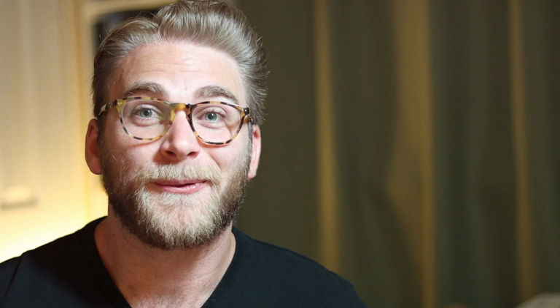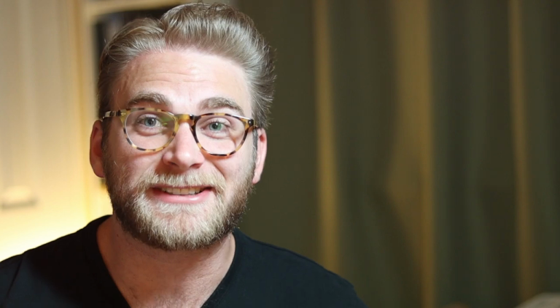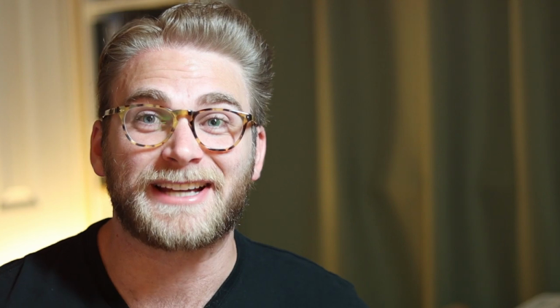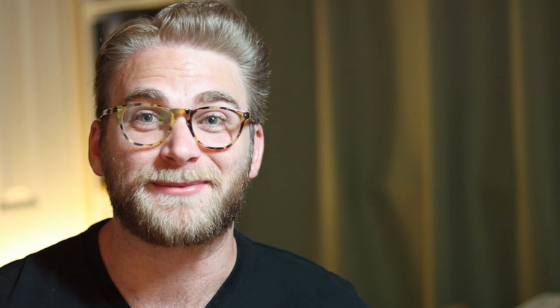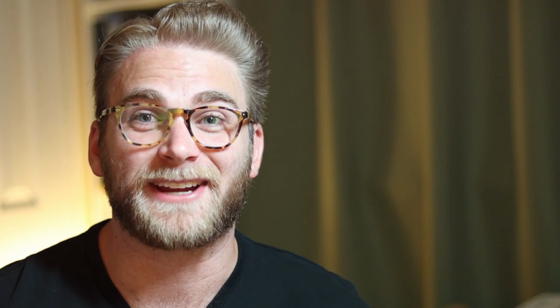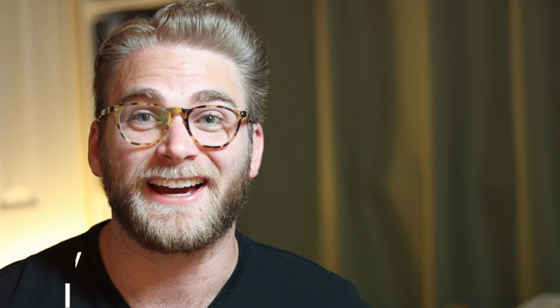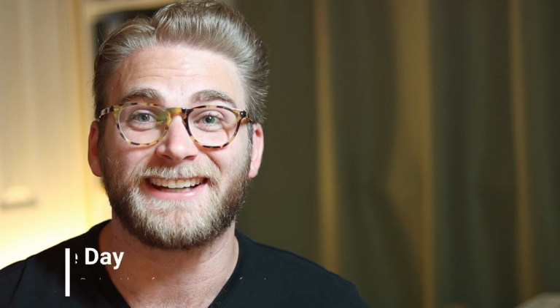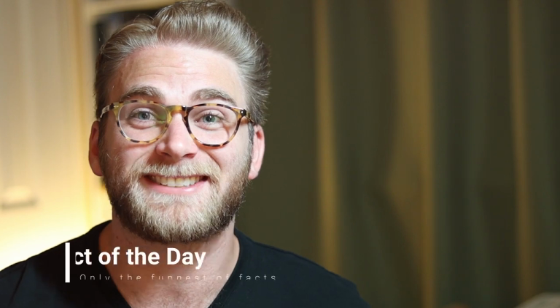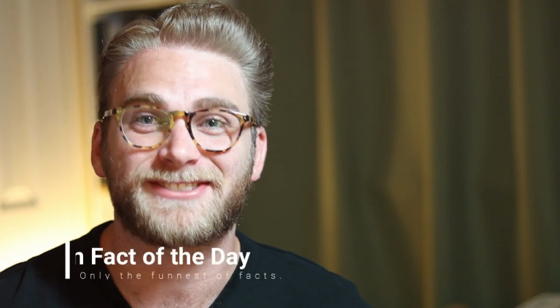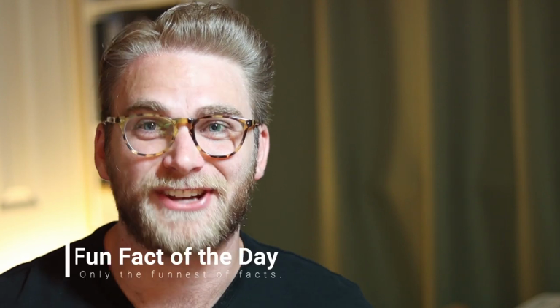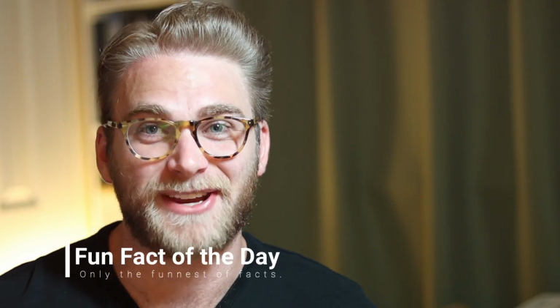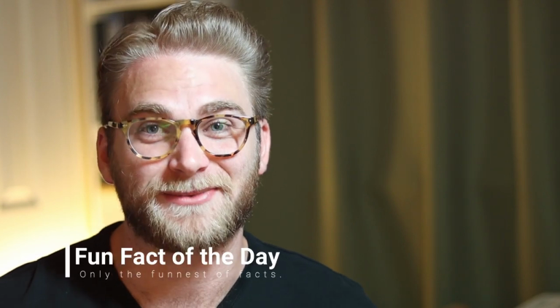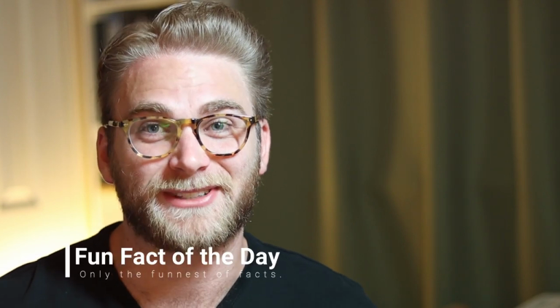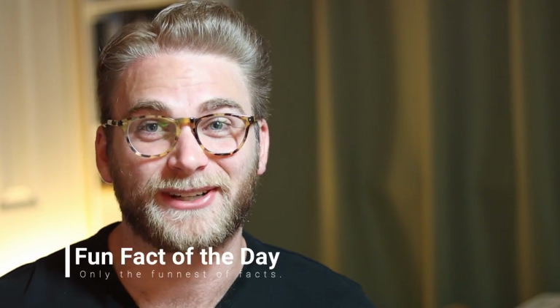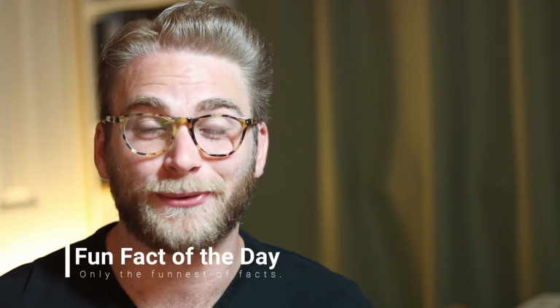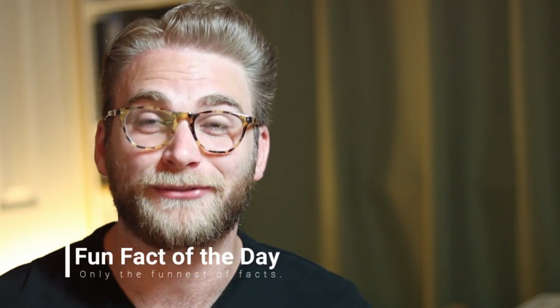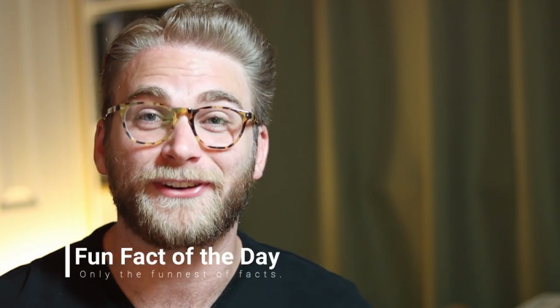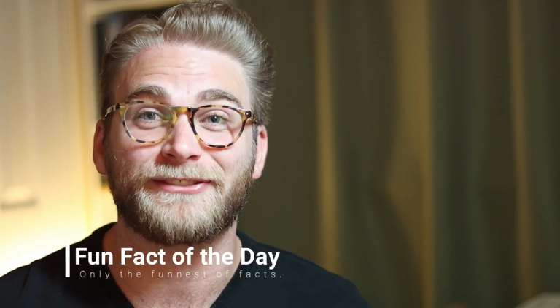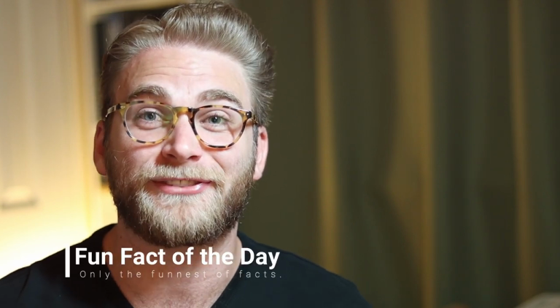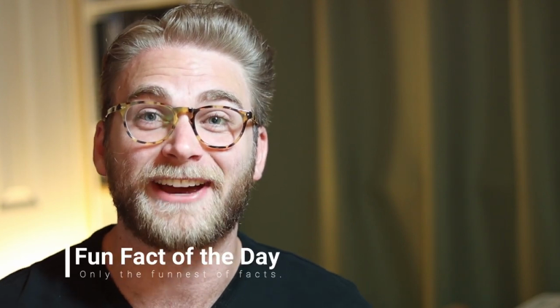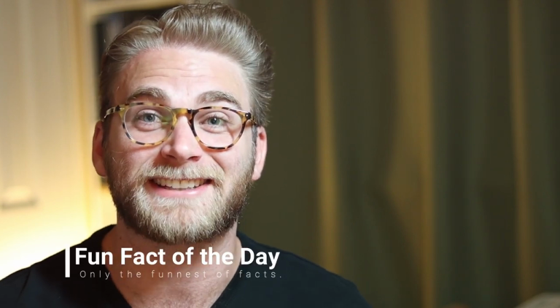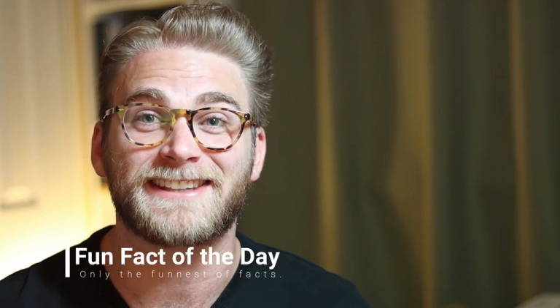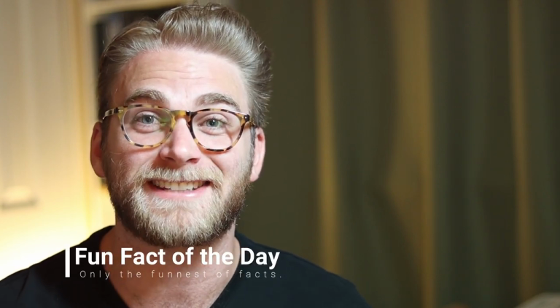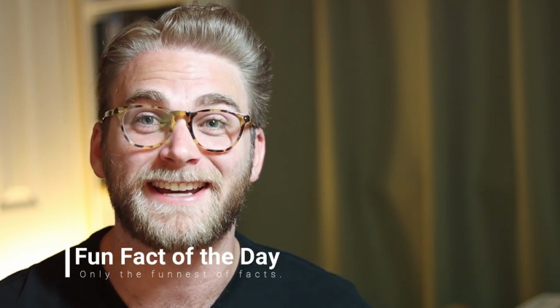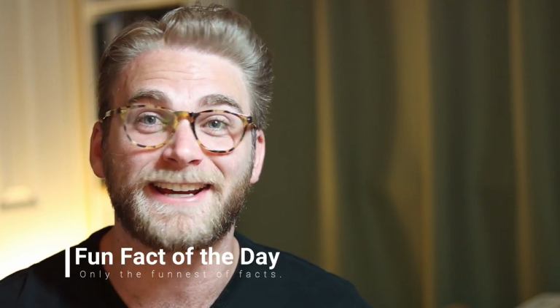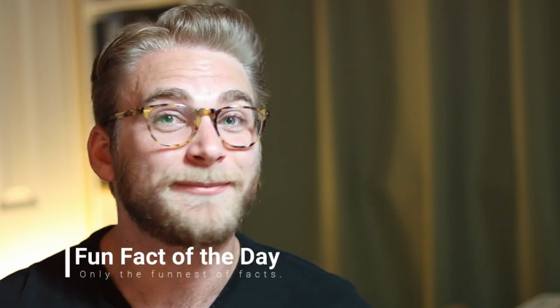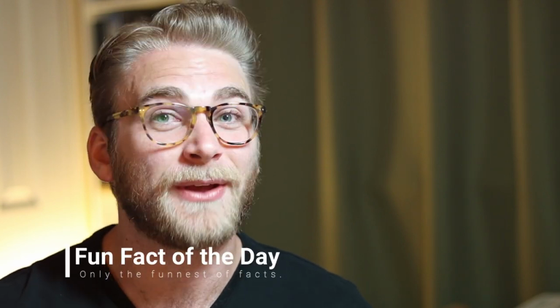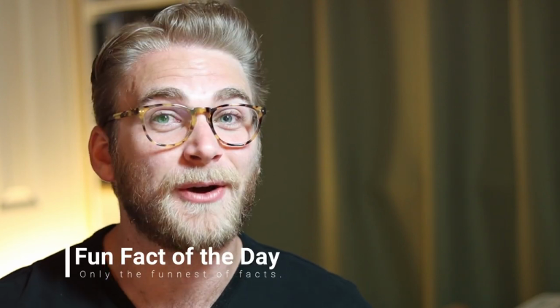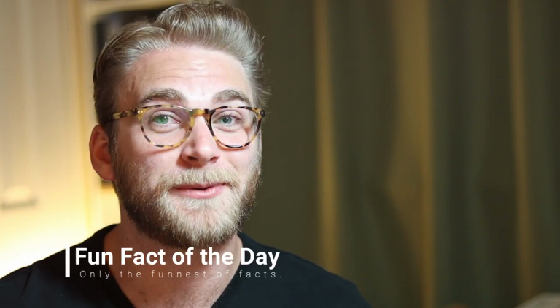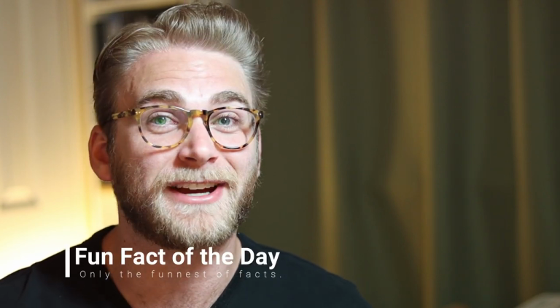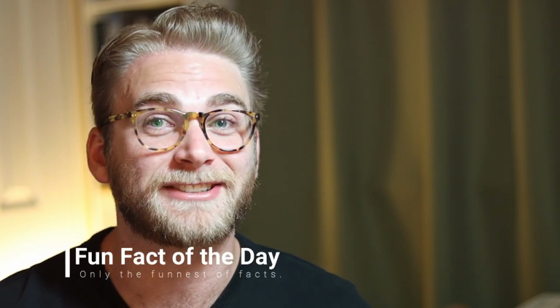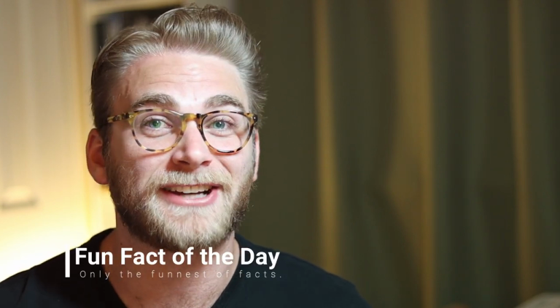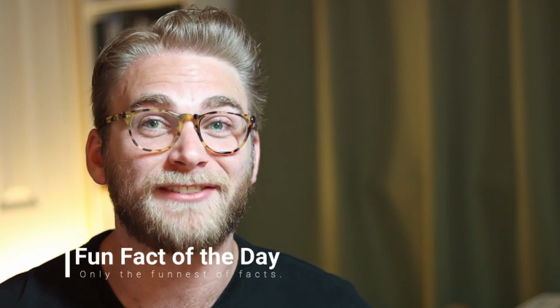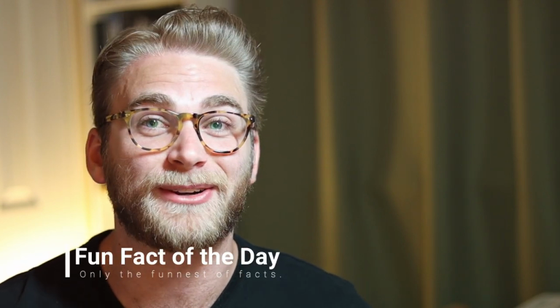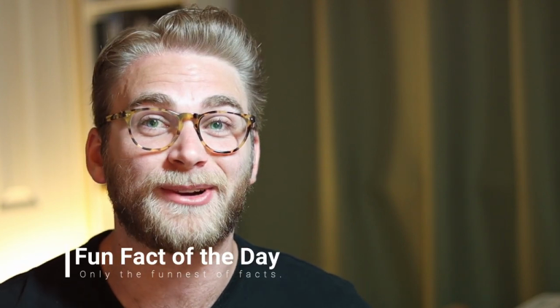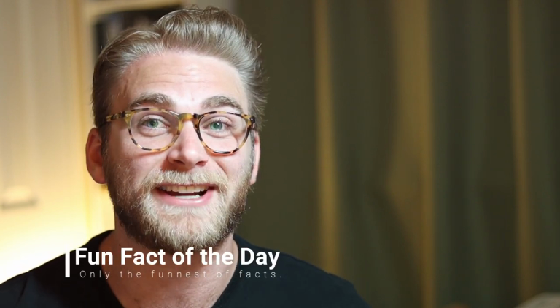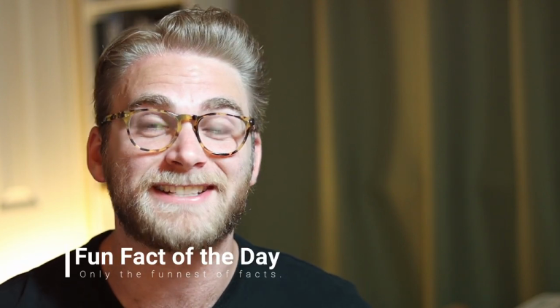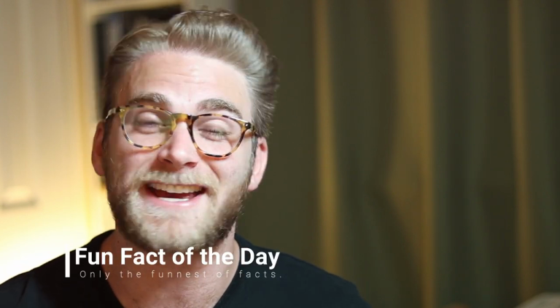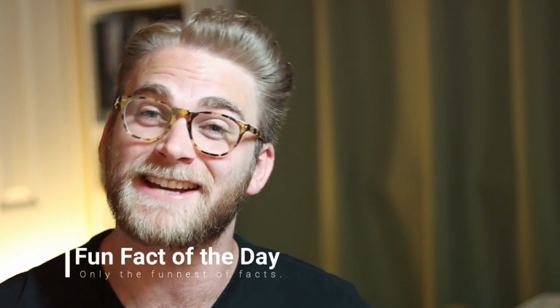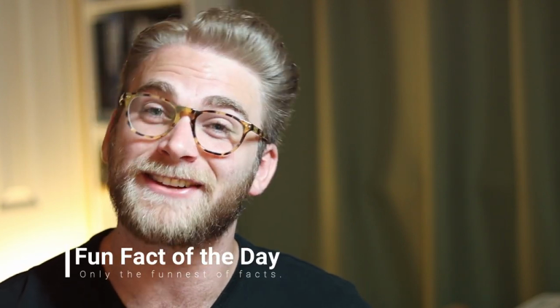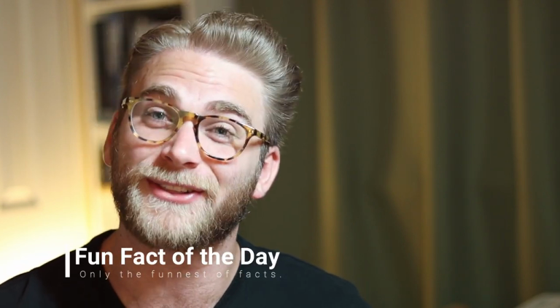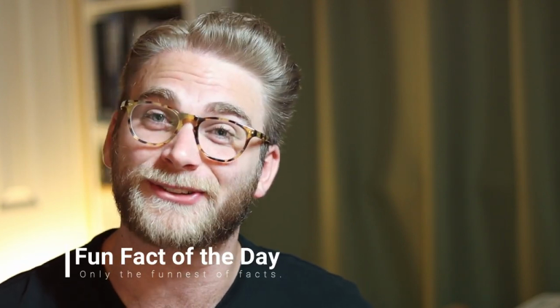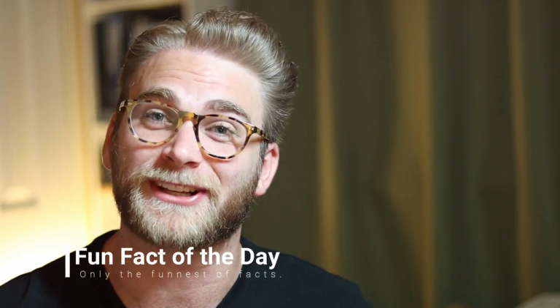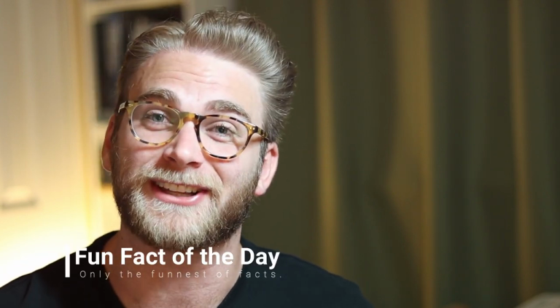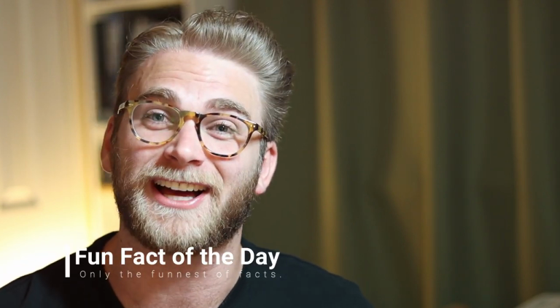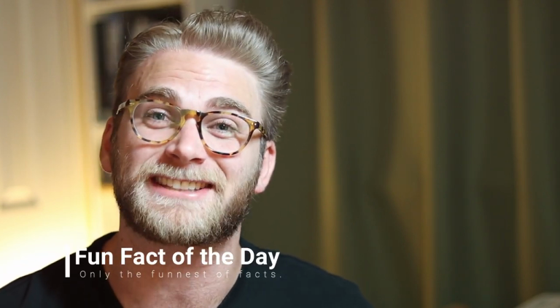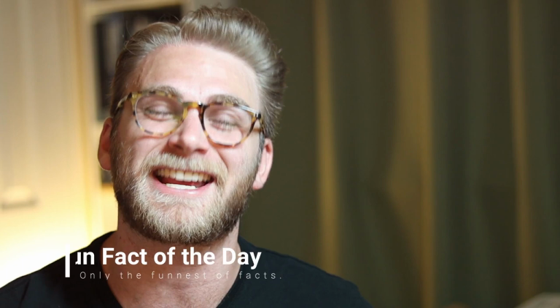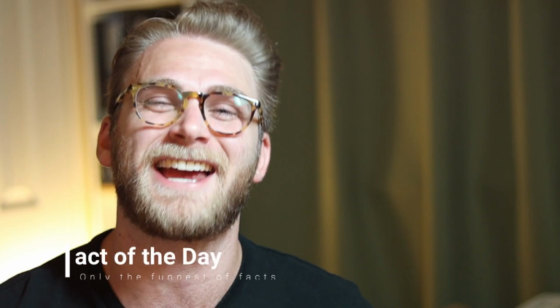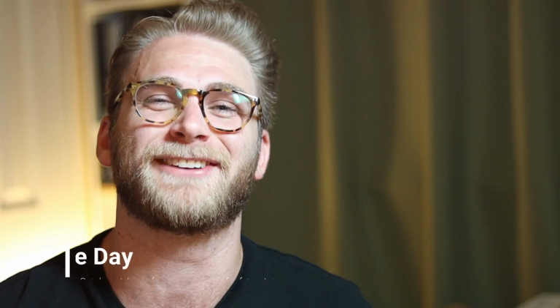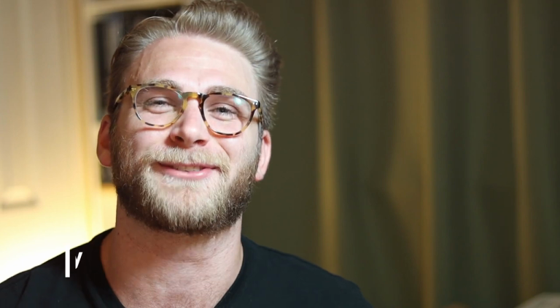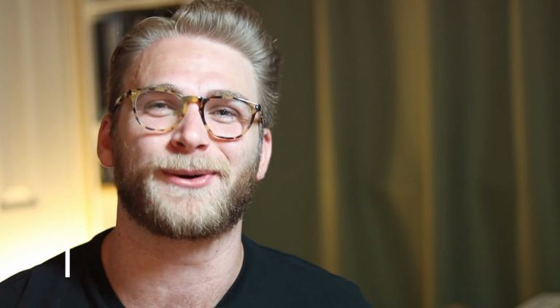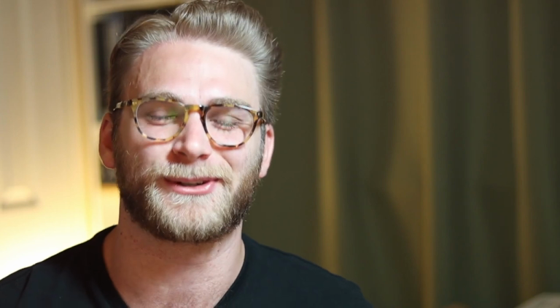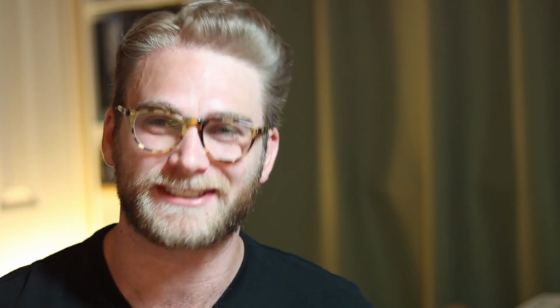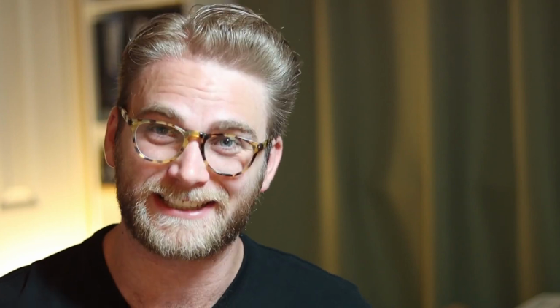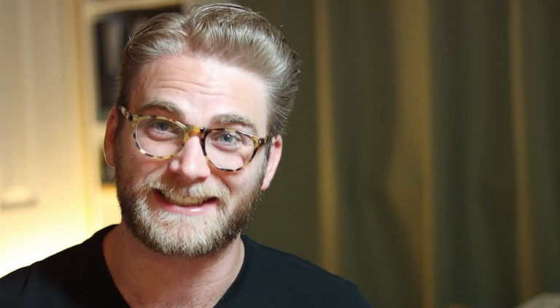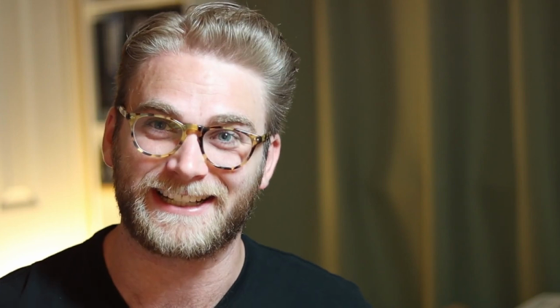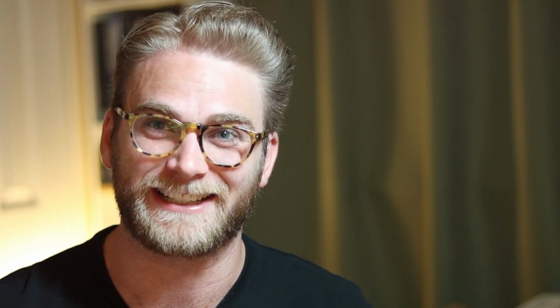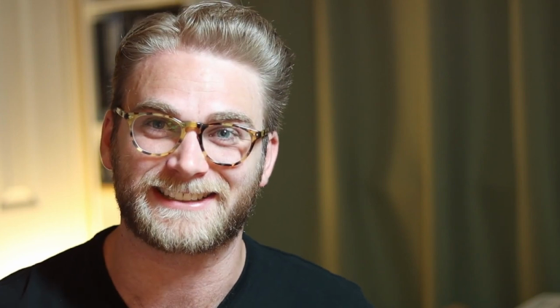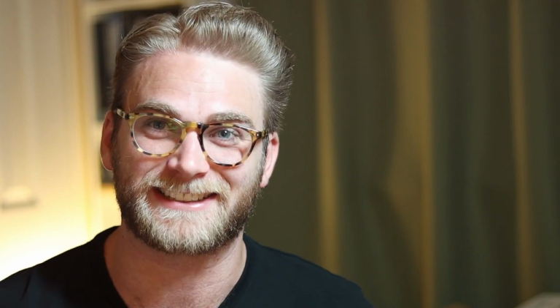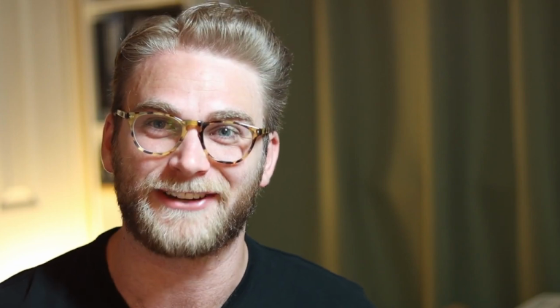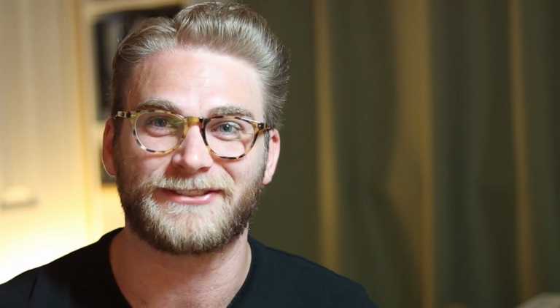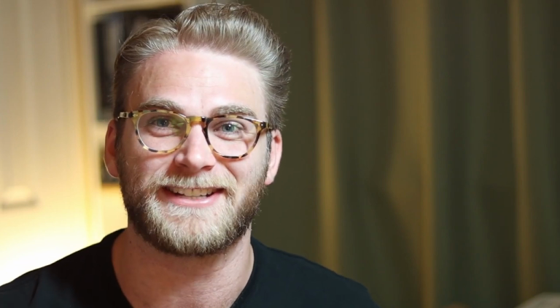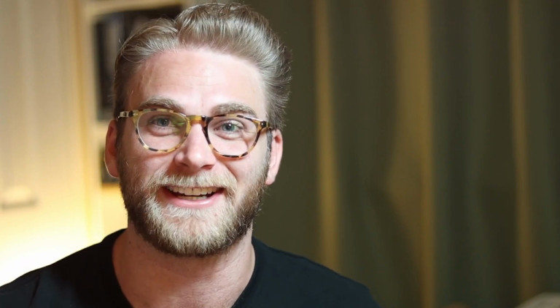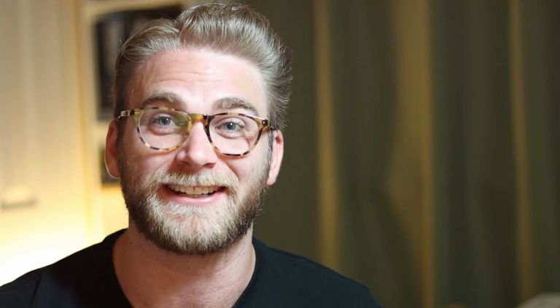What's up guys? James here with Fun Fact of the Day. Hope you guys are having a great day, learning lots, and of course, getting stuff done.